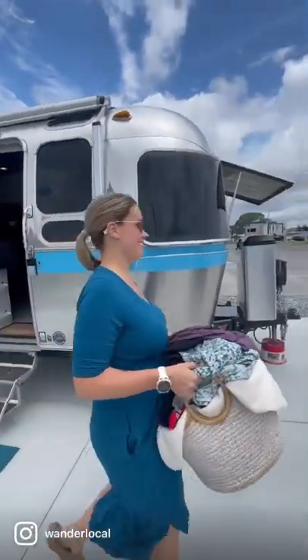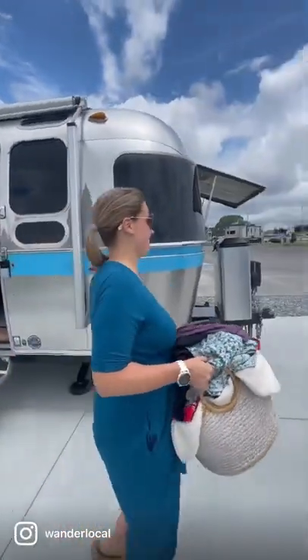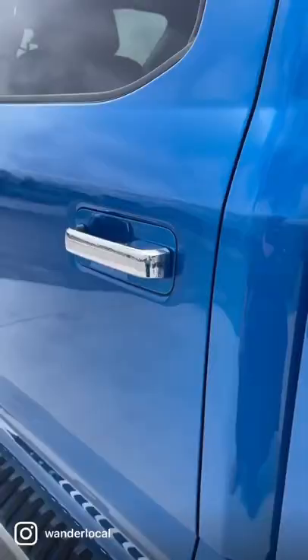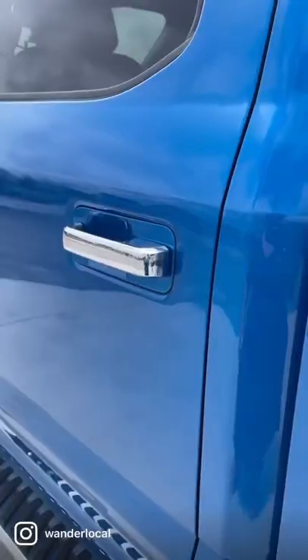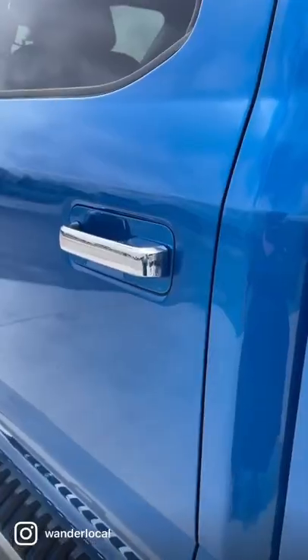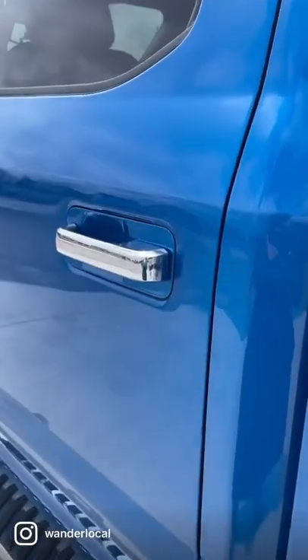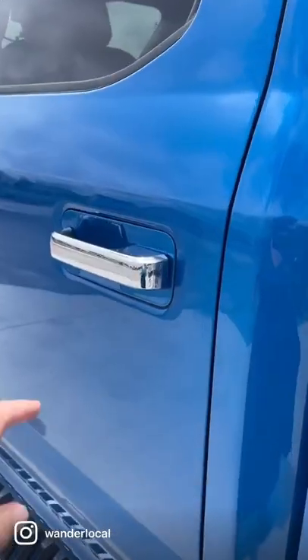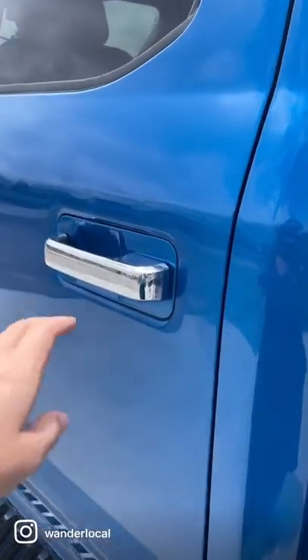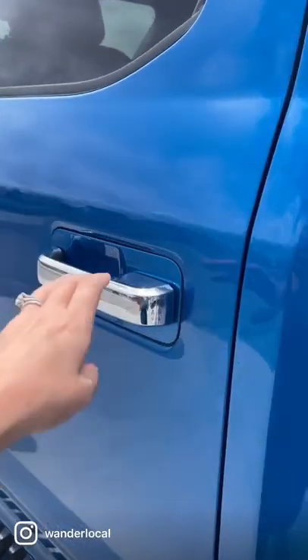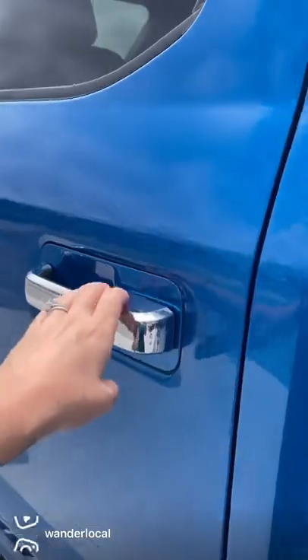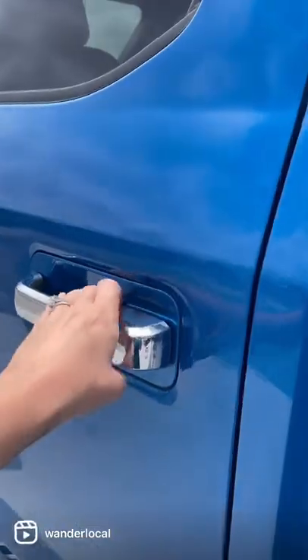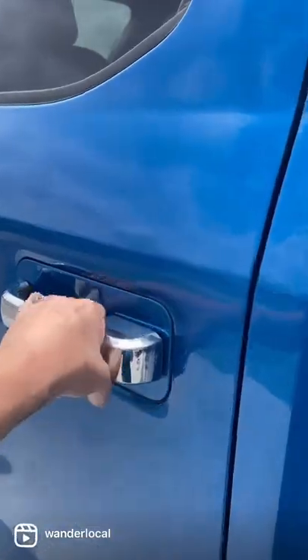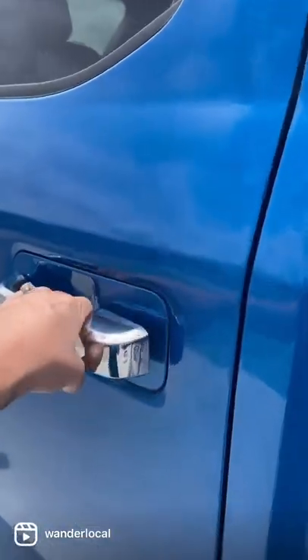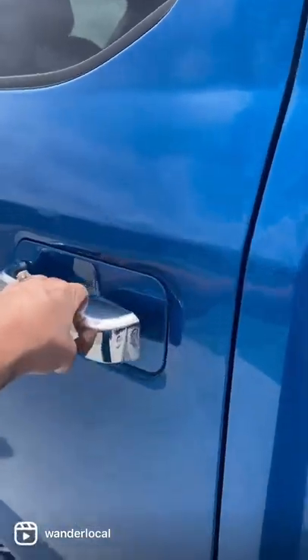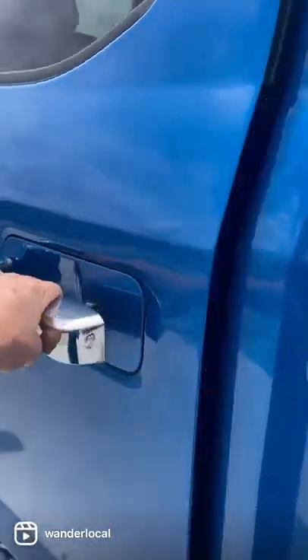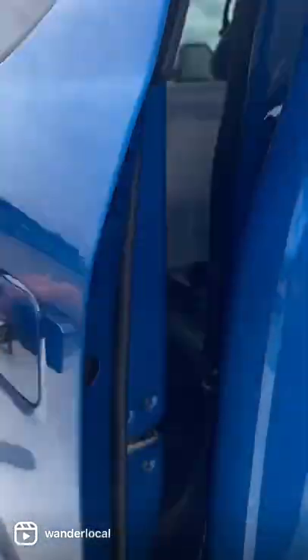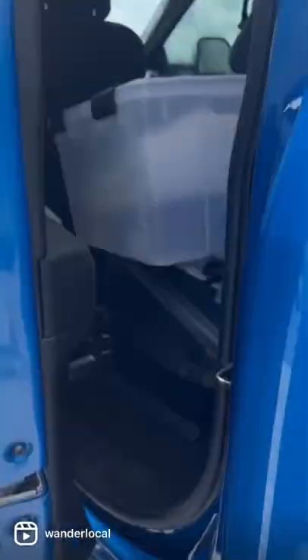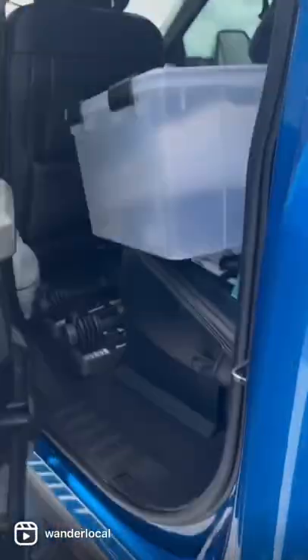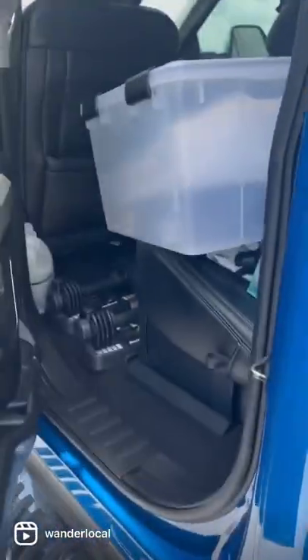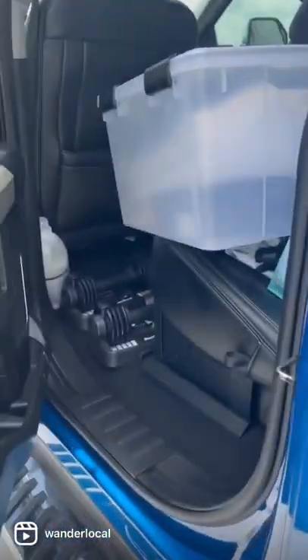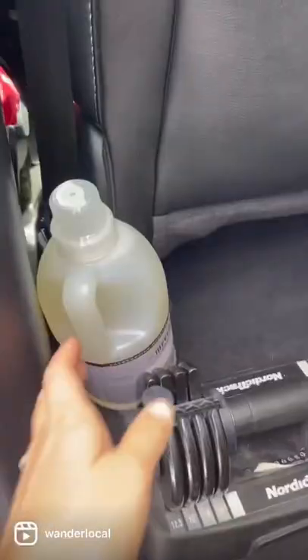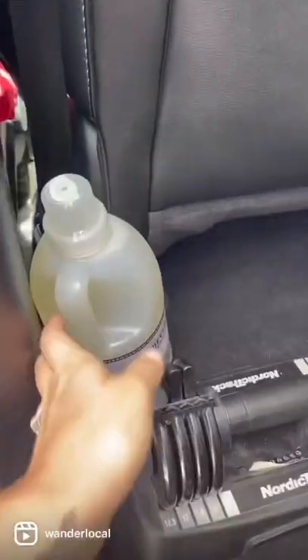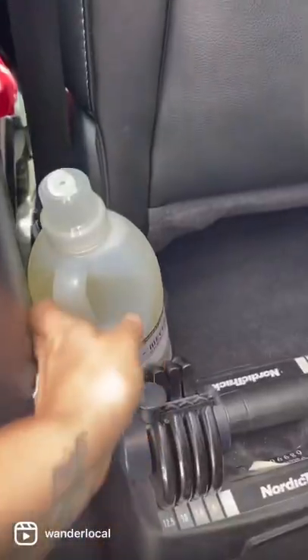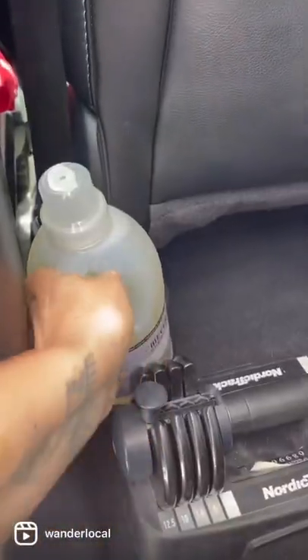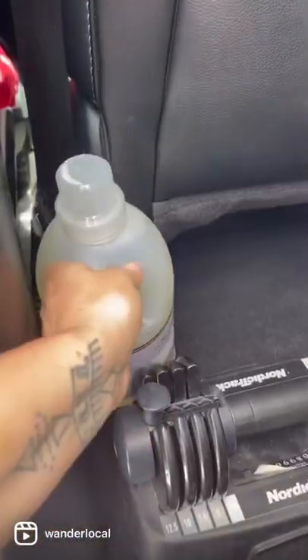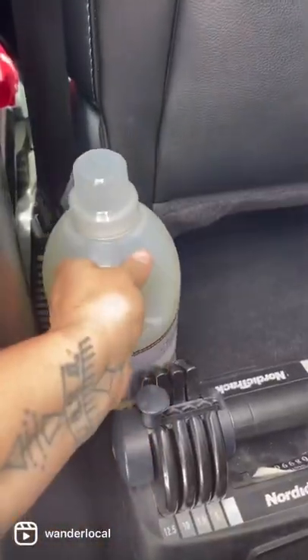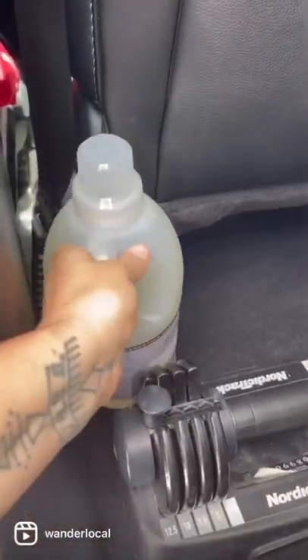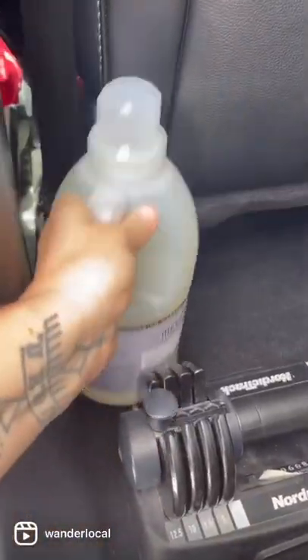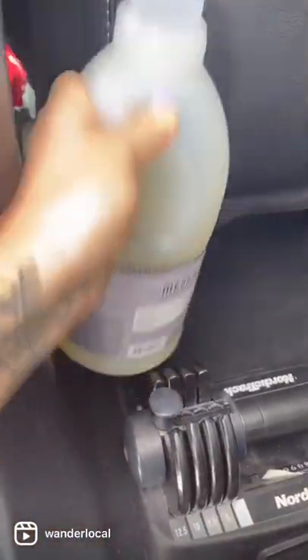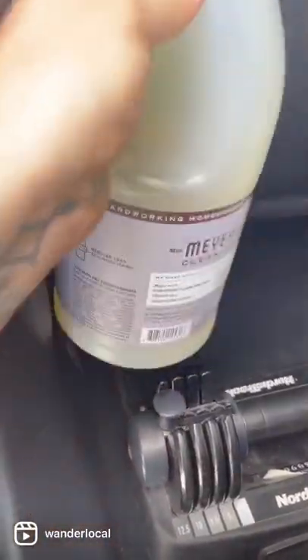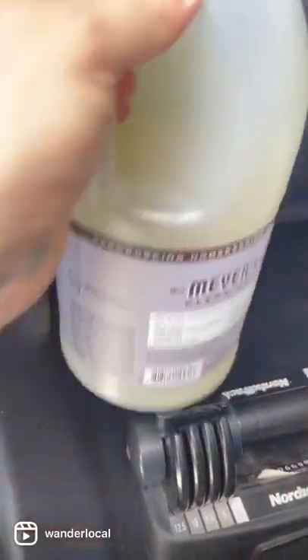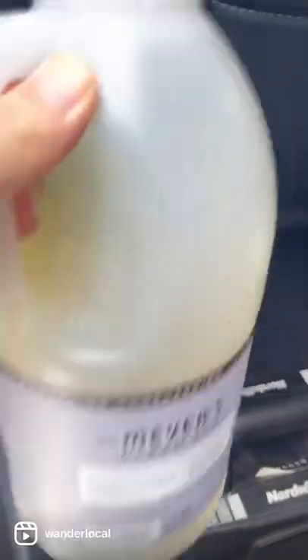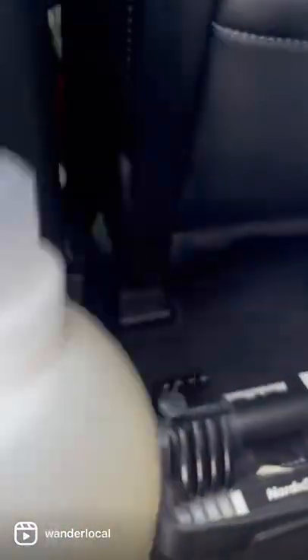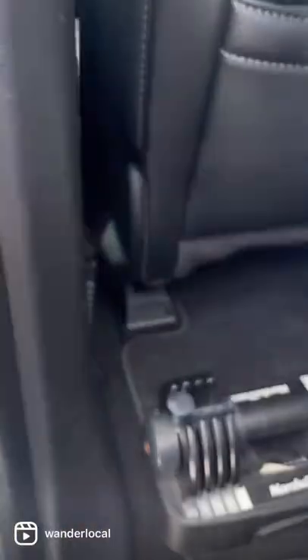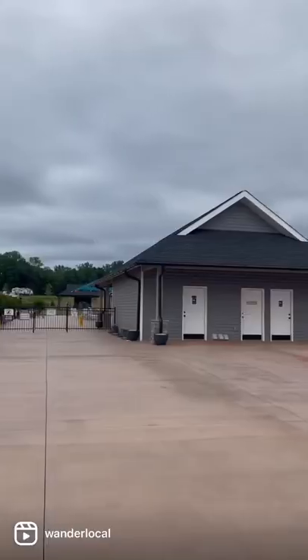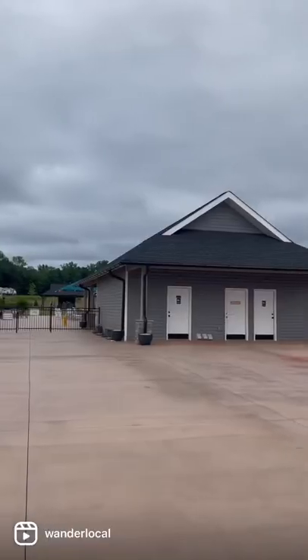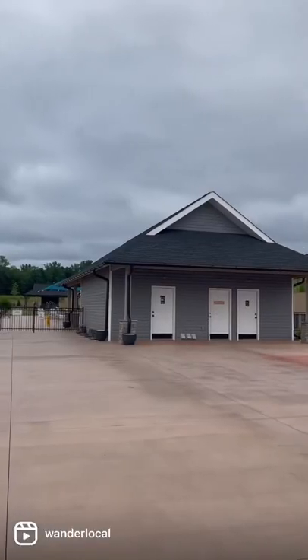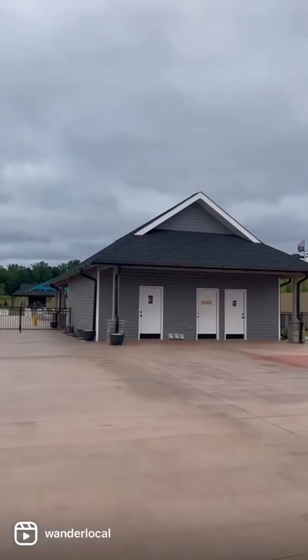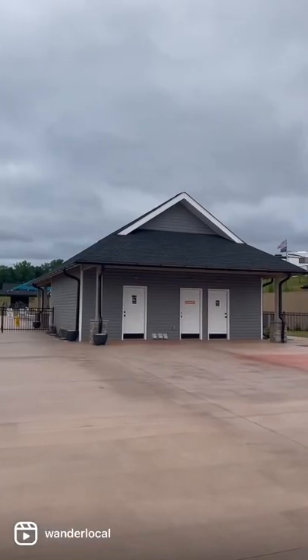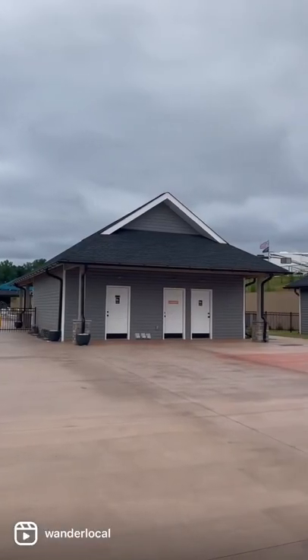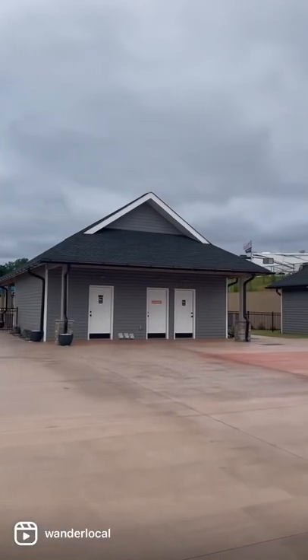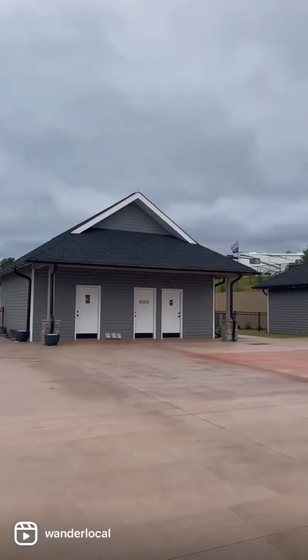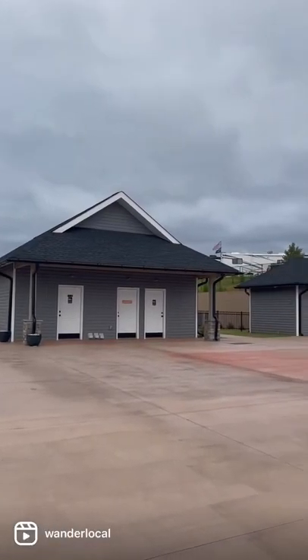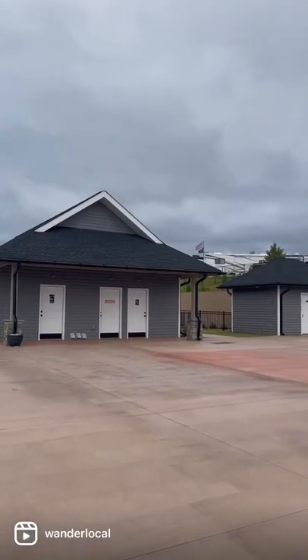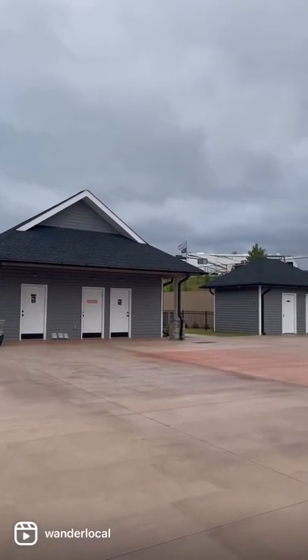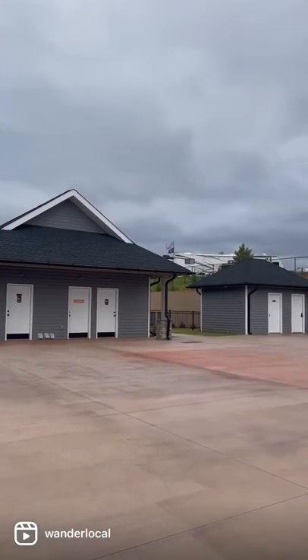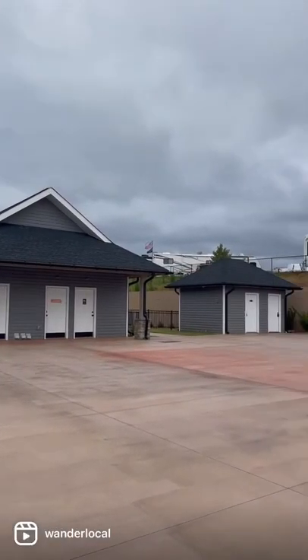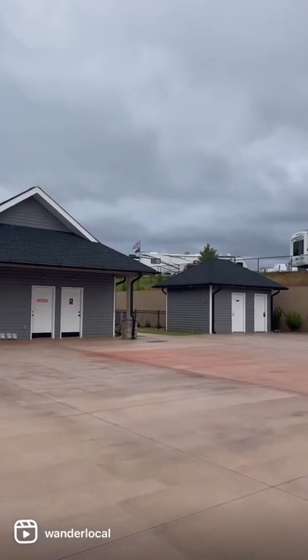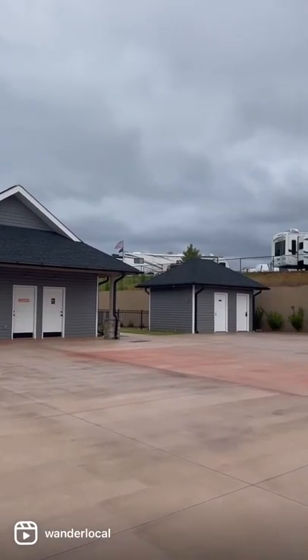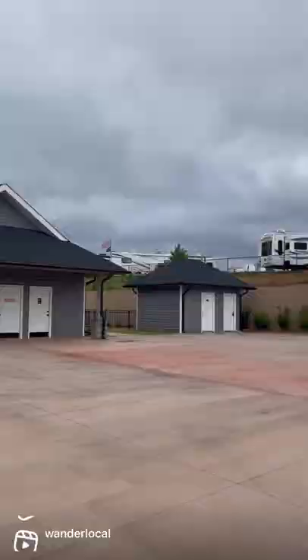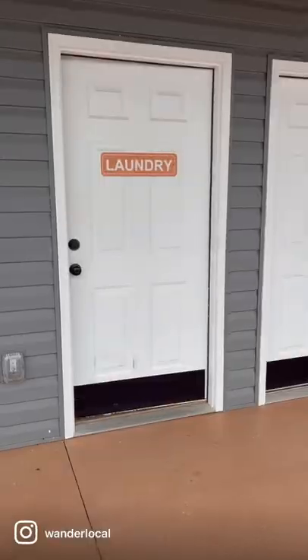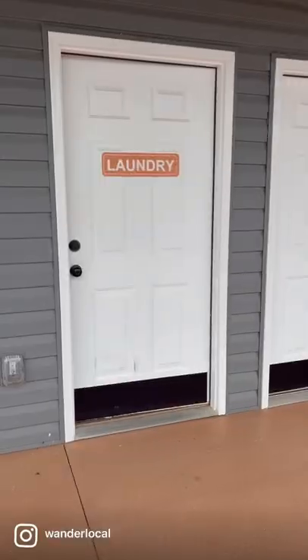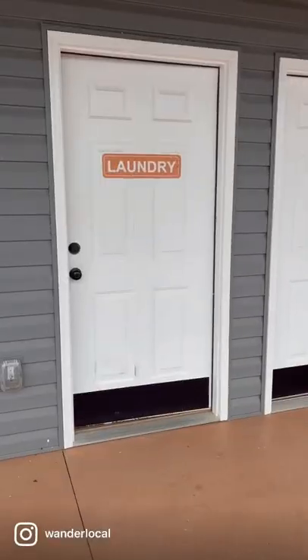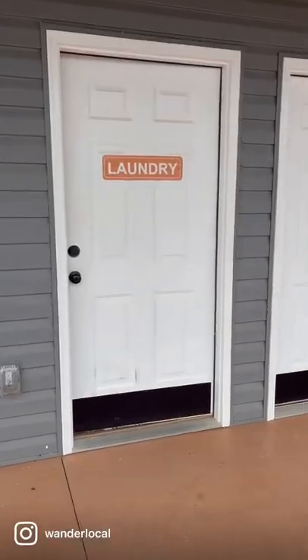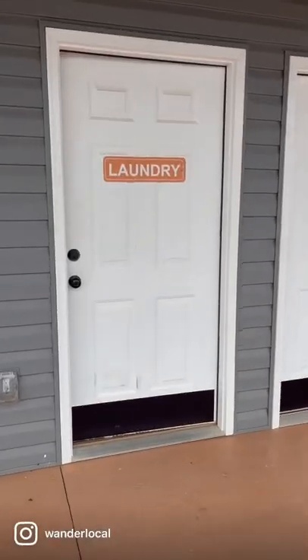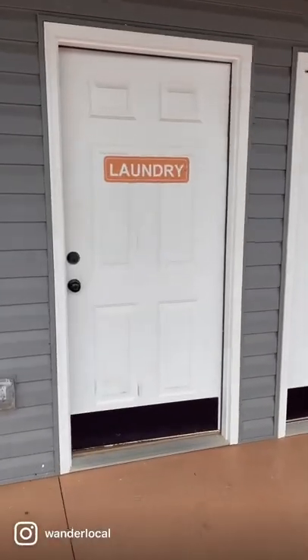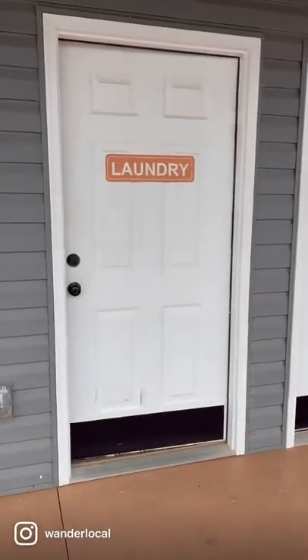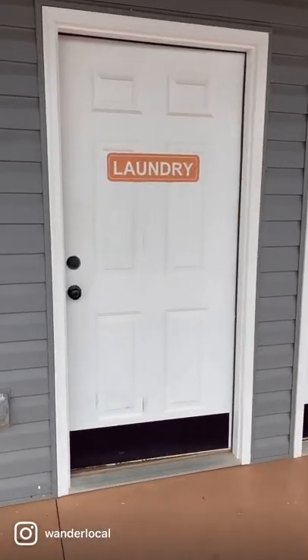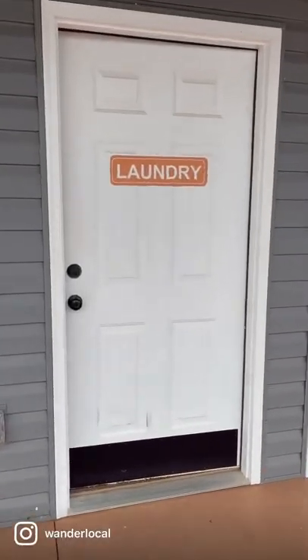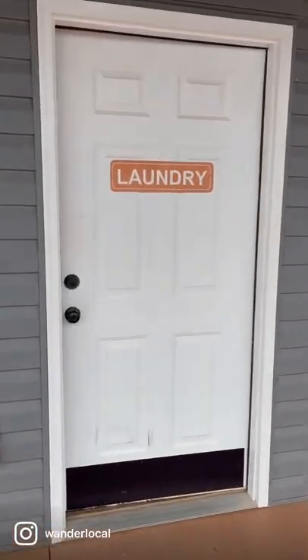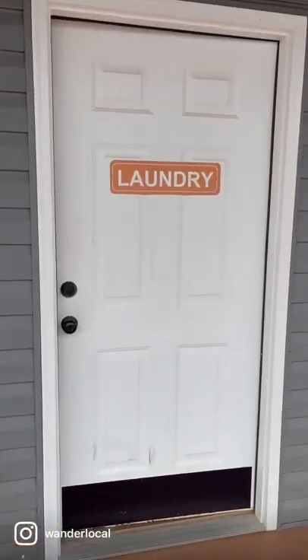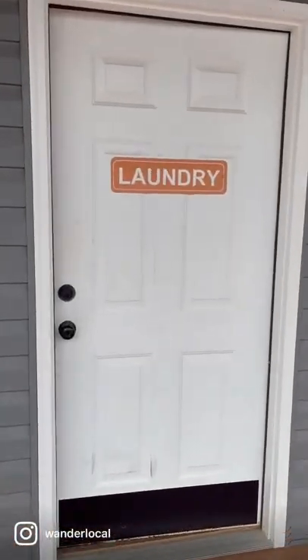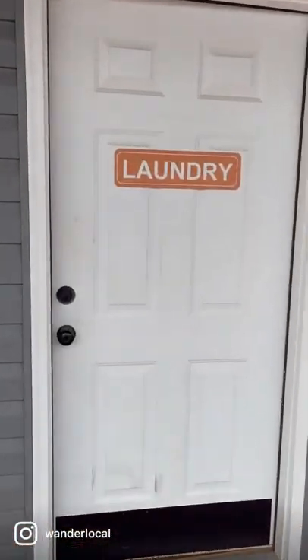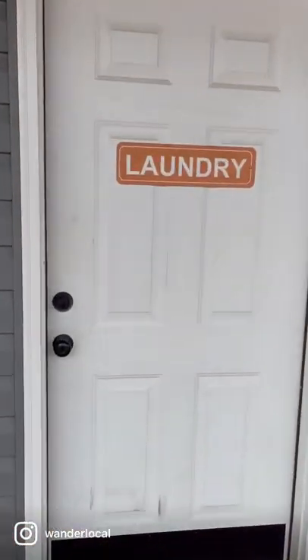Of course, you have to bring your own laundry detergent, but I like to walk.